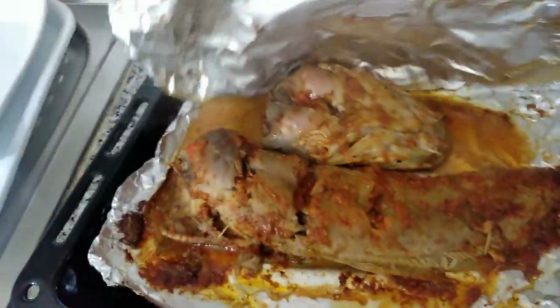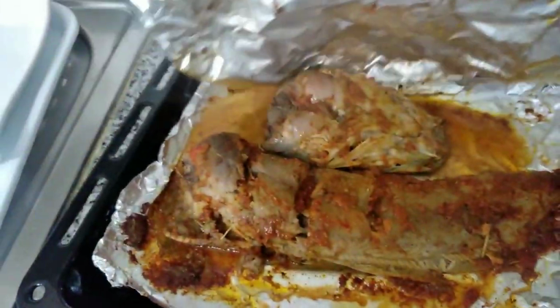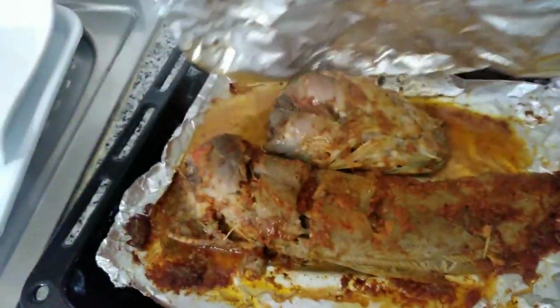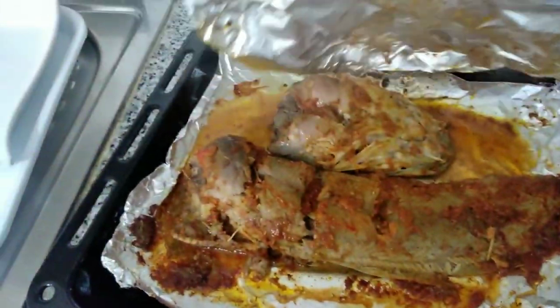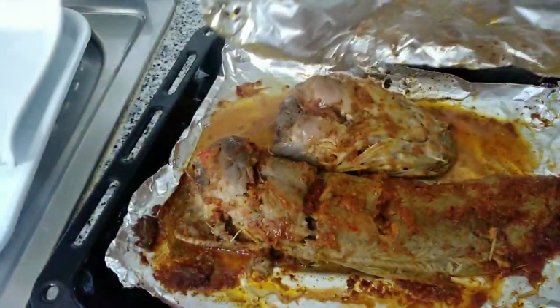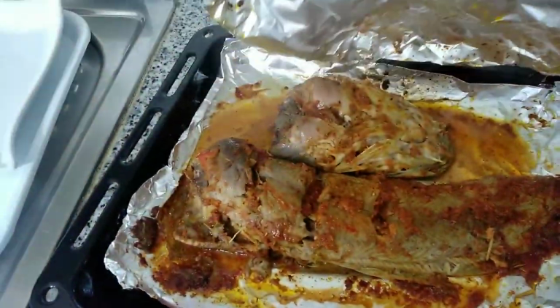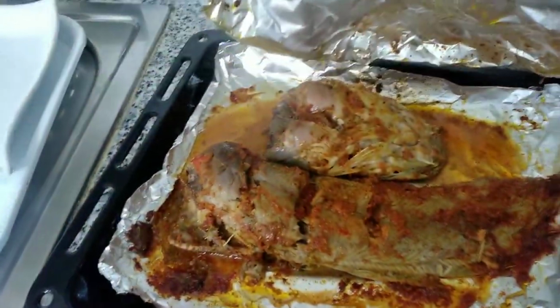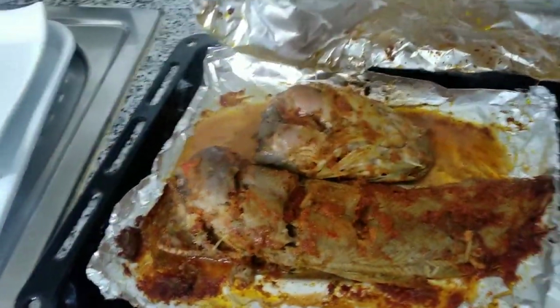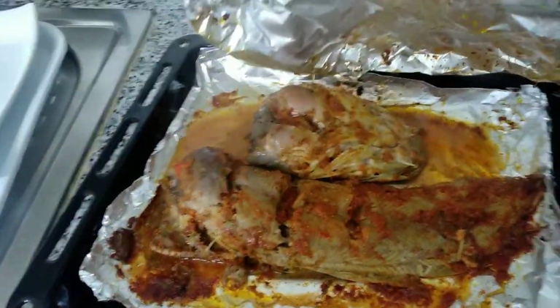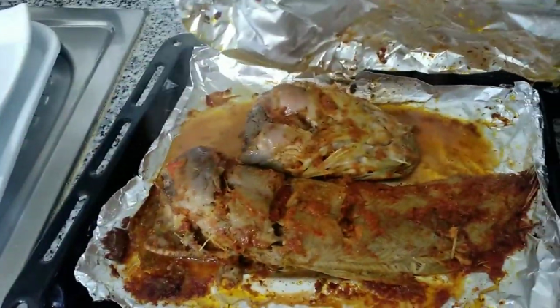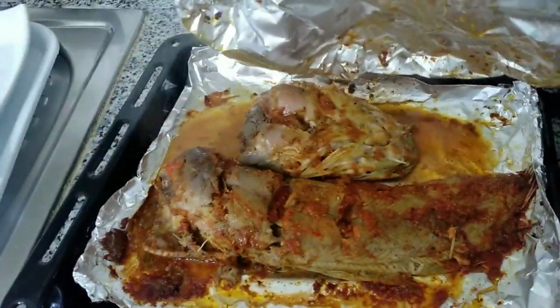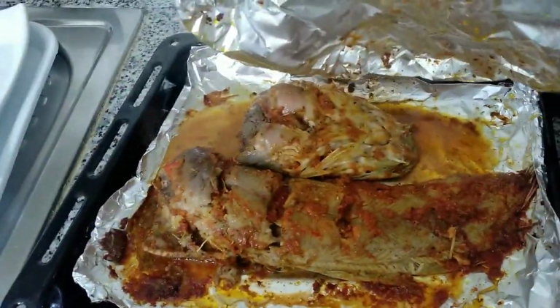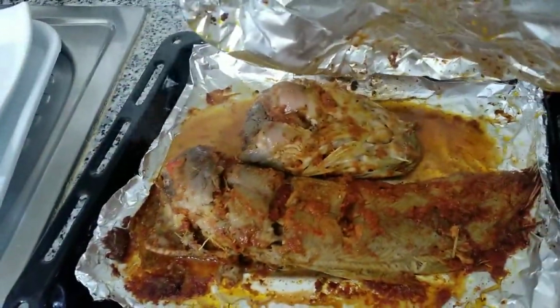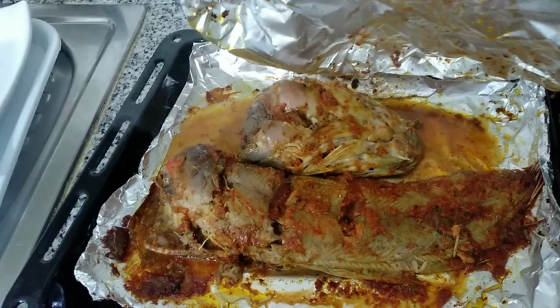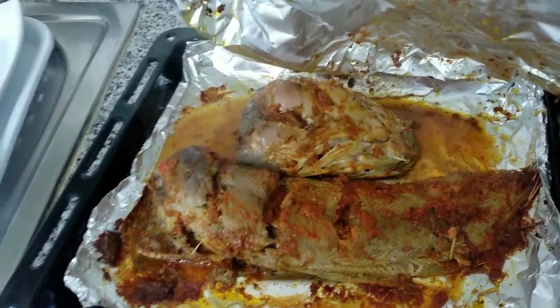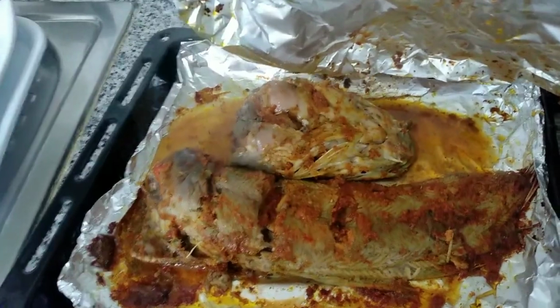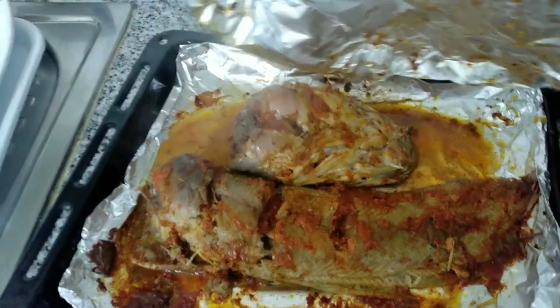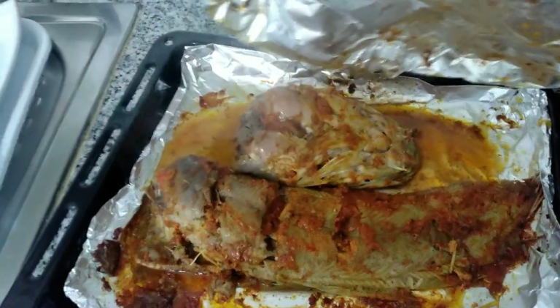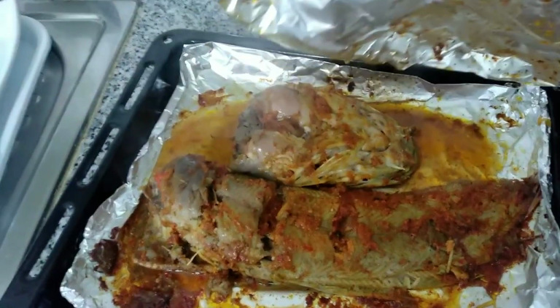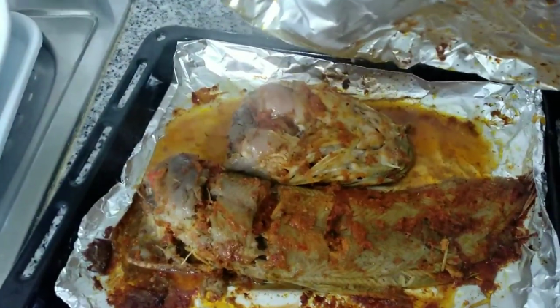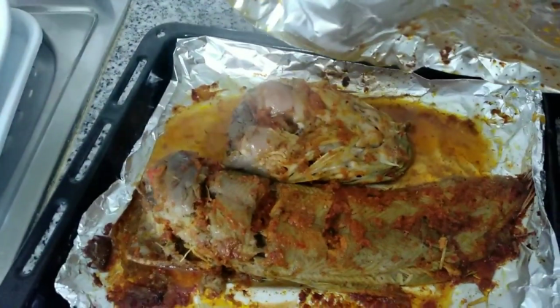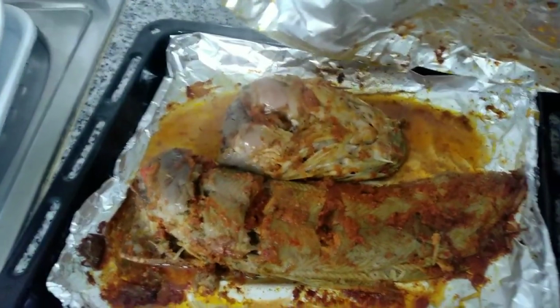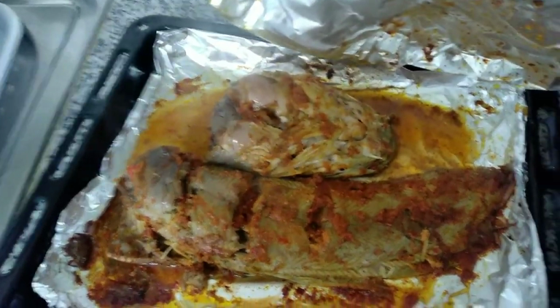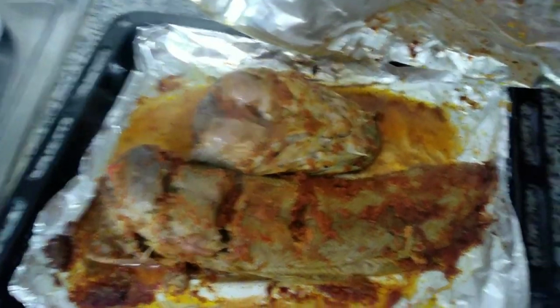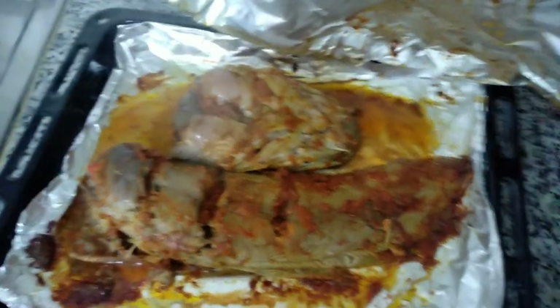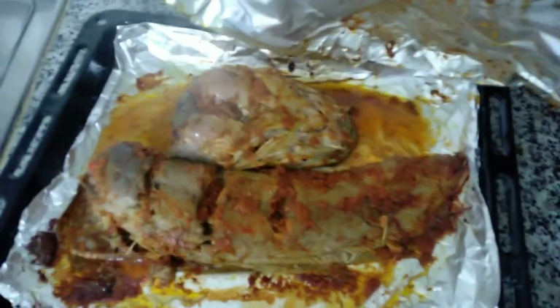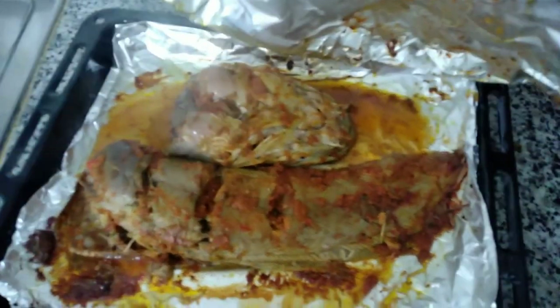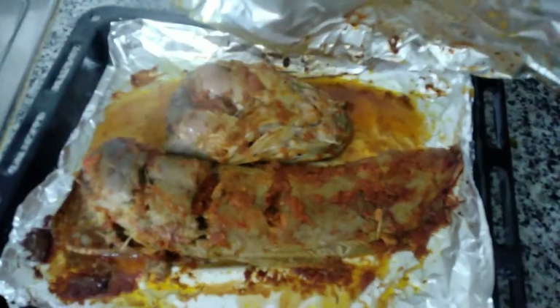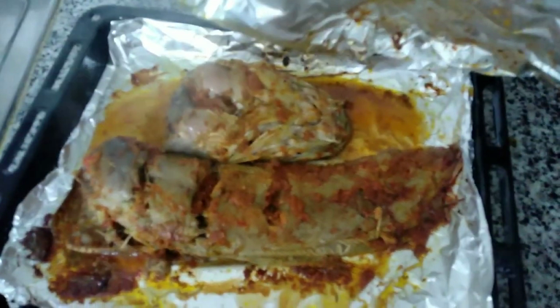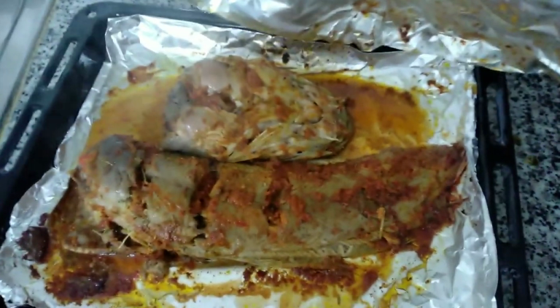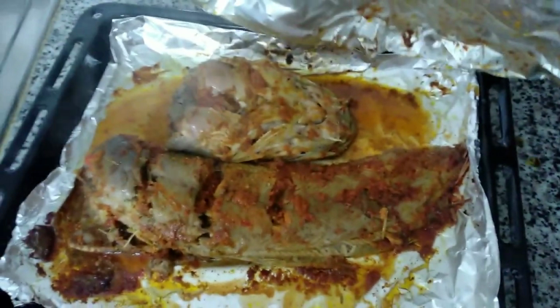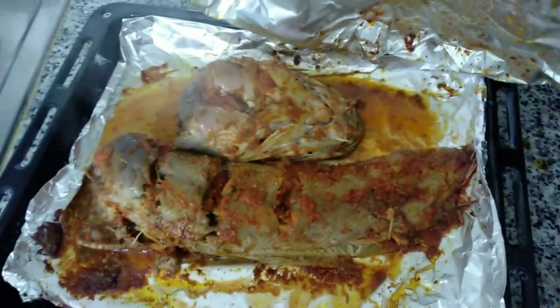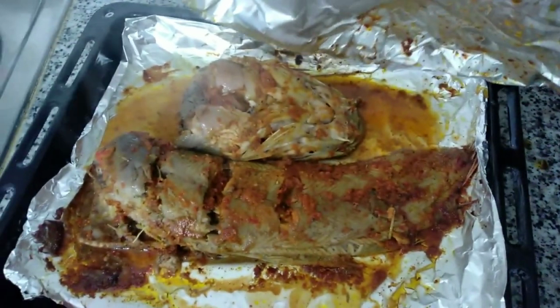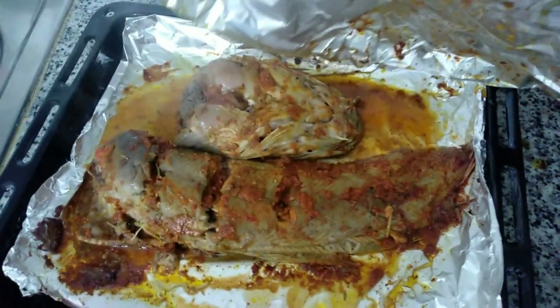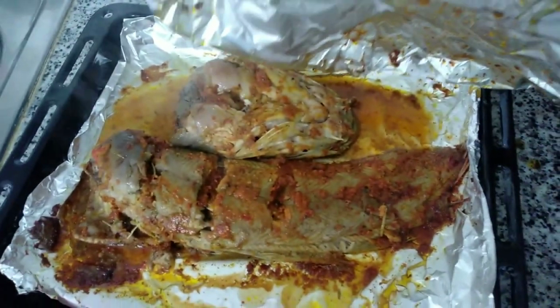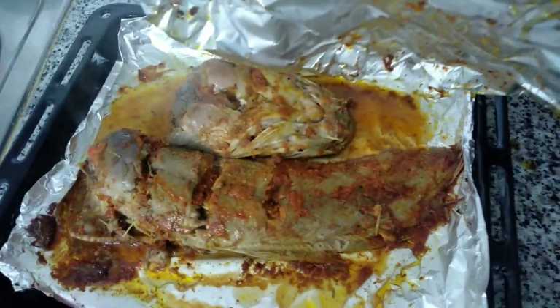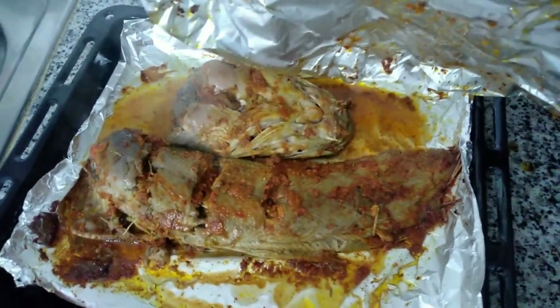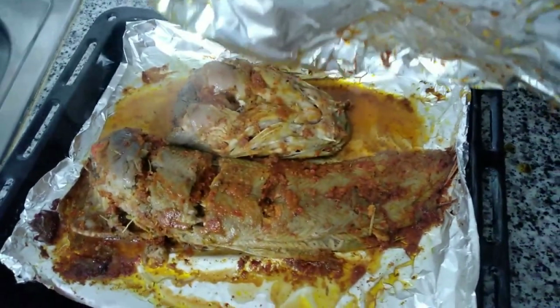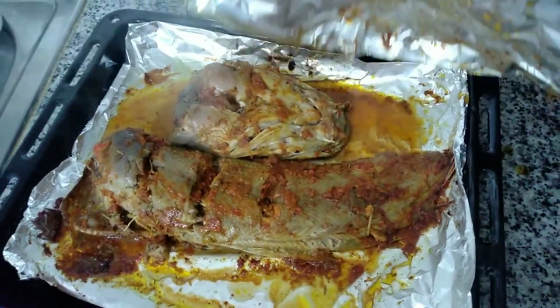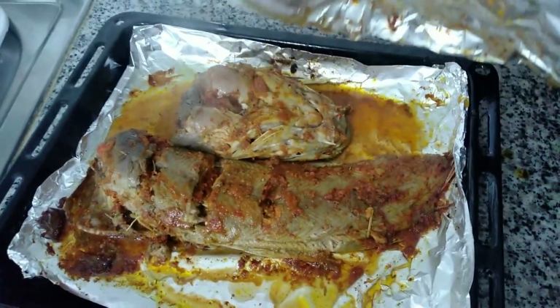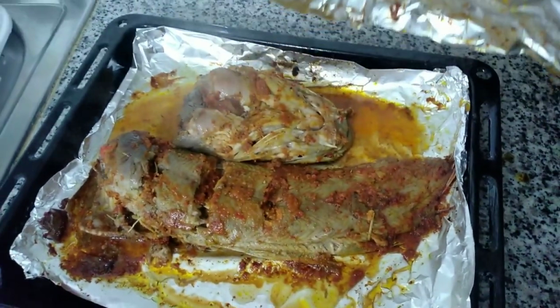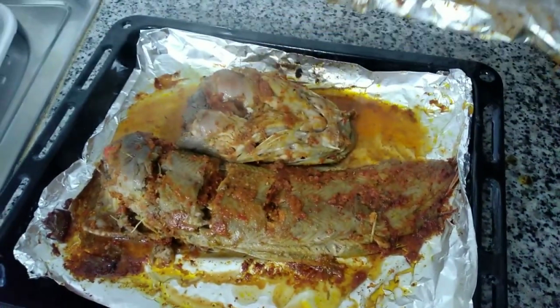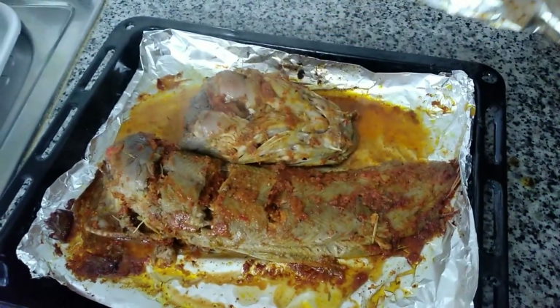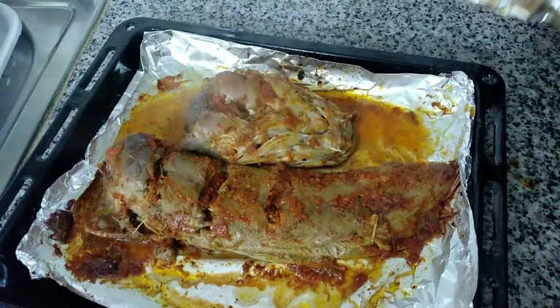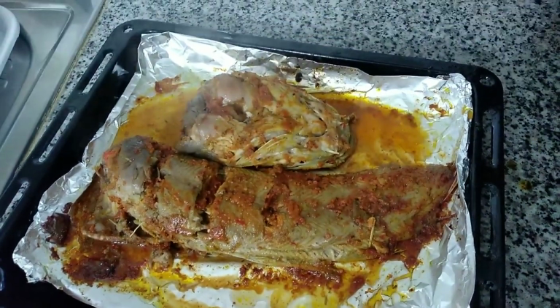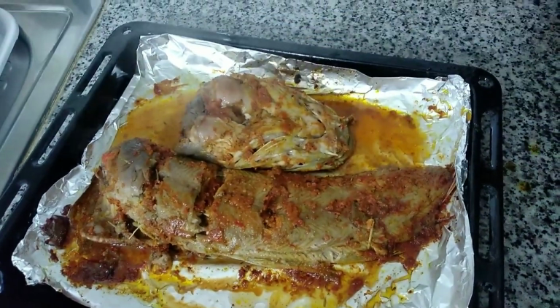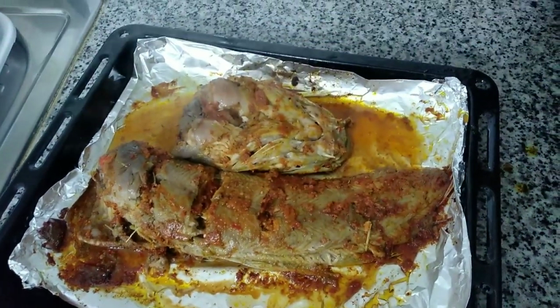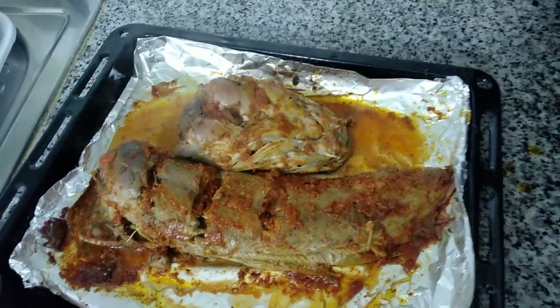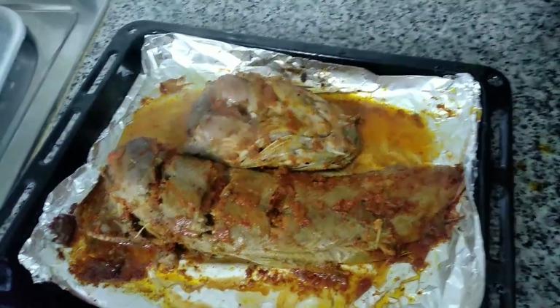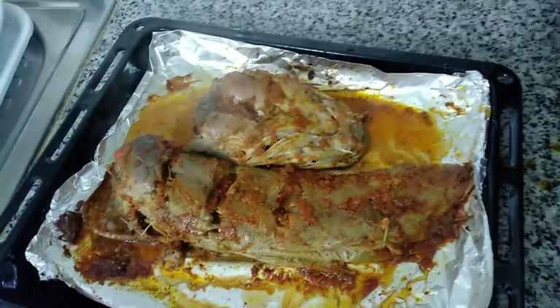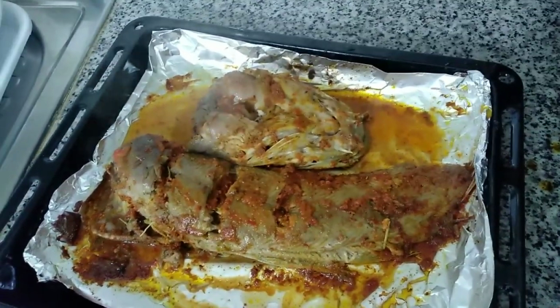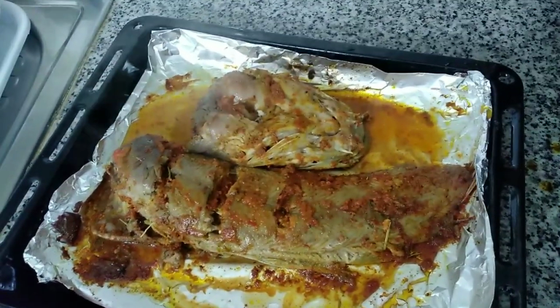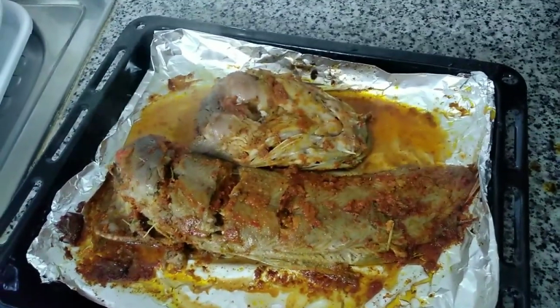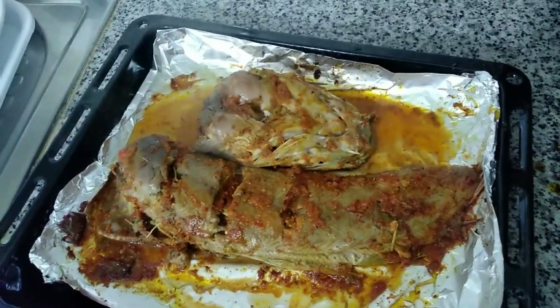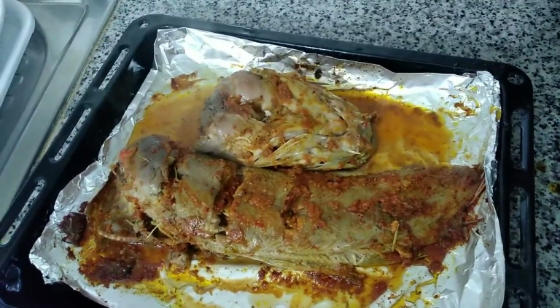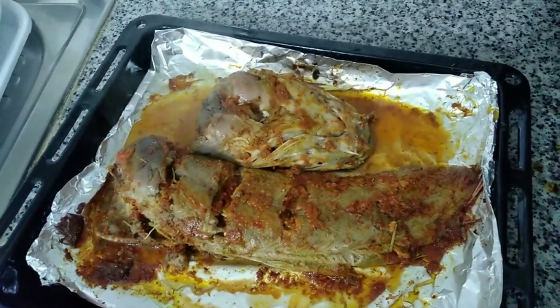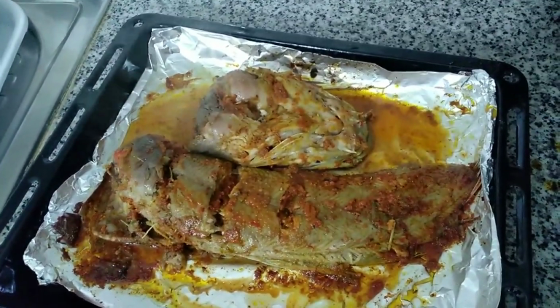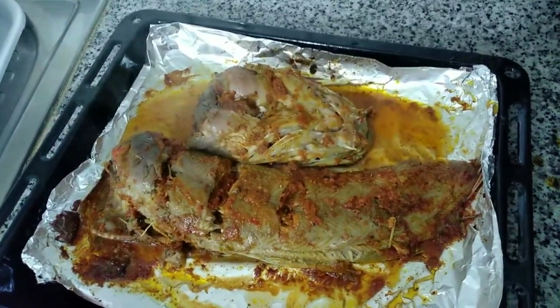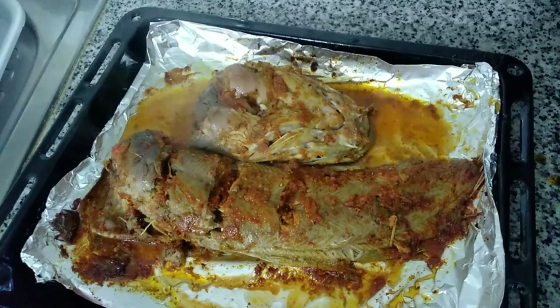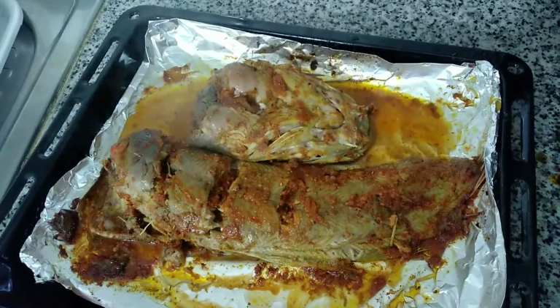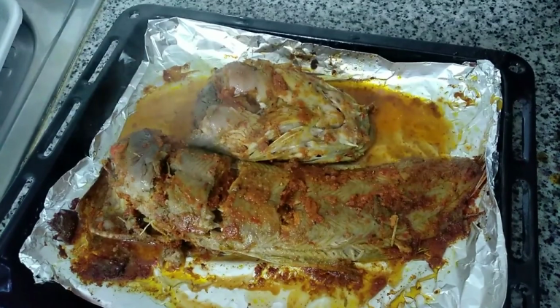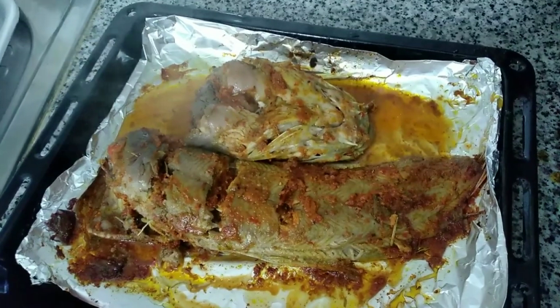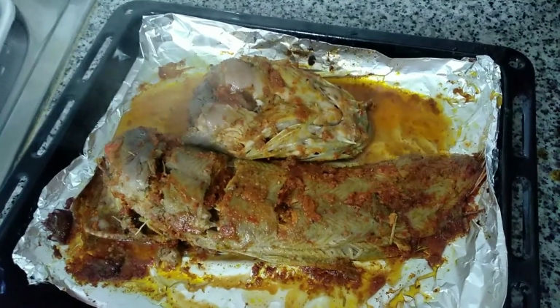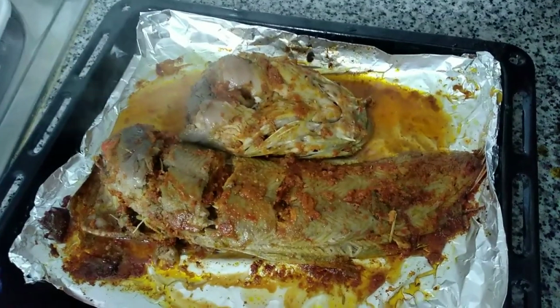And yes guys, this is our catfish barbecue! This tastes so delicious. Thank you so much for watching this video — we'll see you in the next one. Bye!